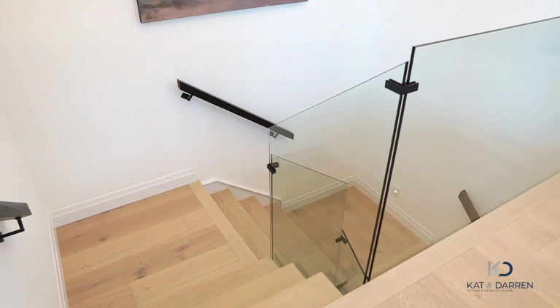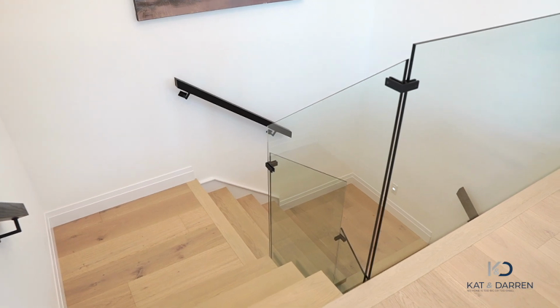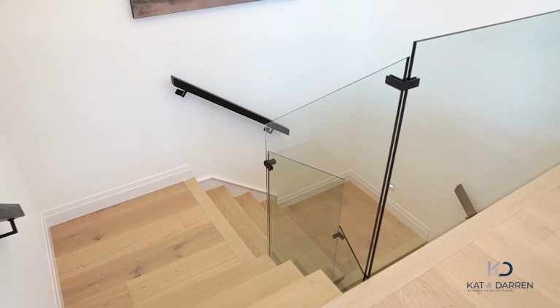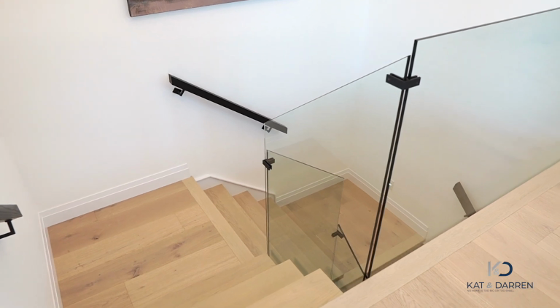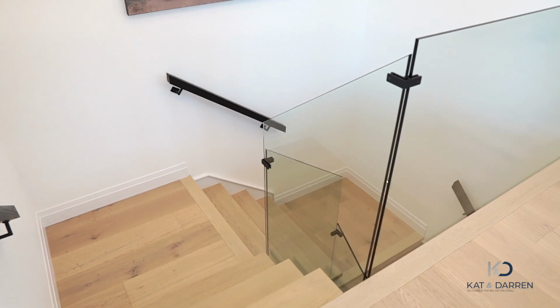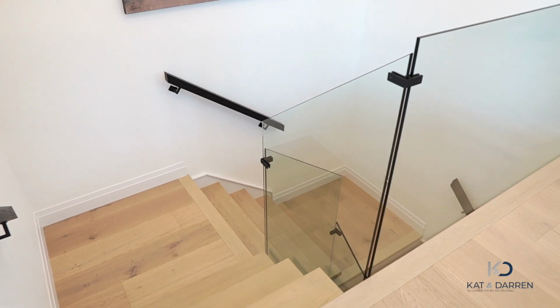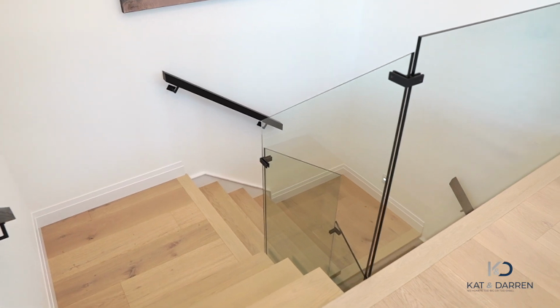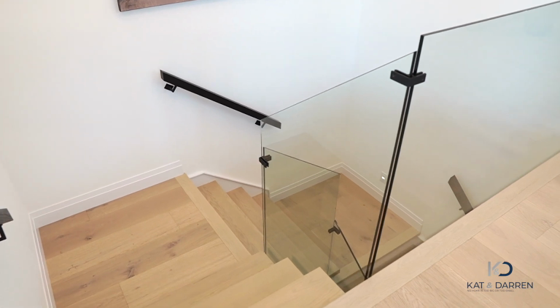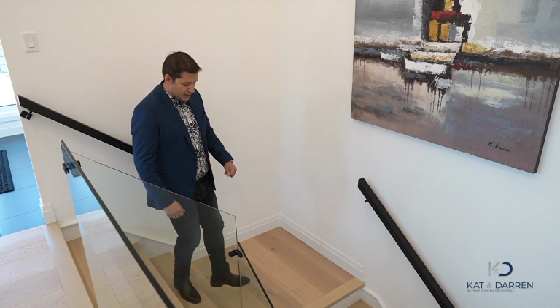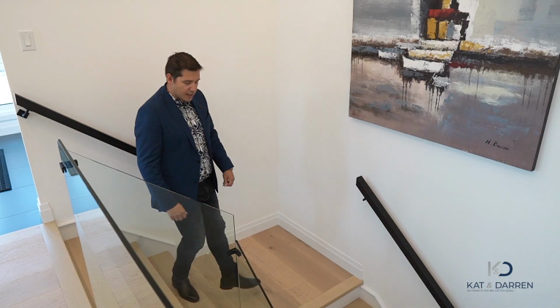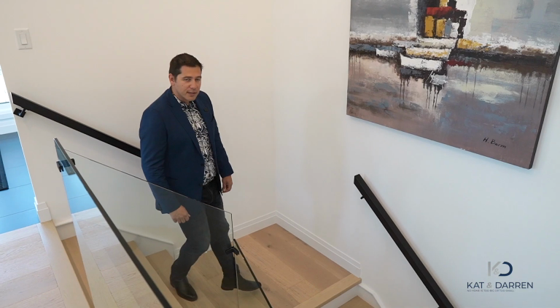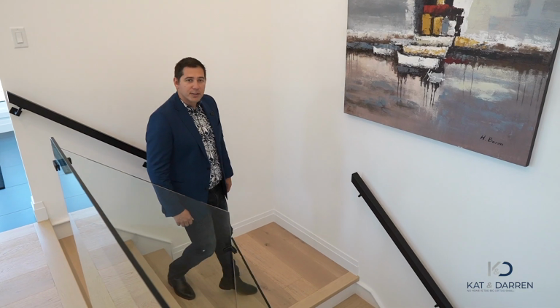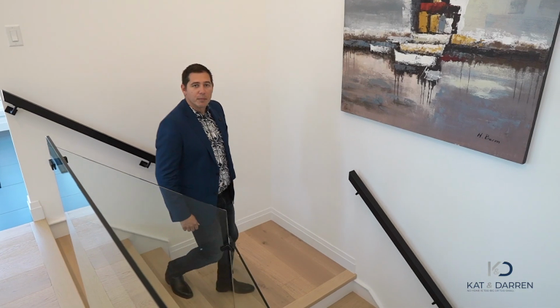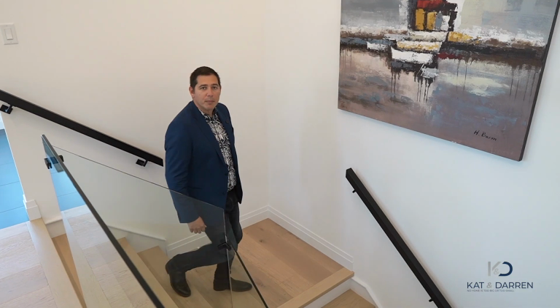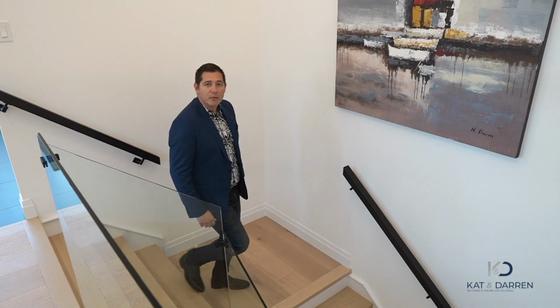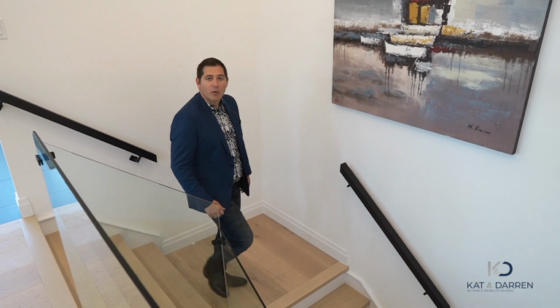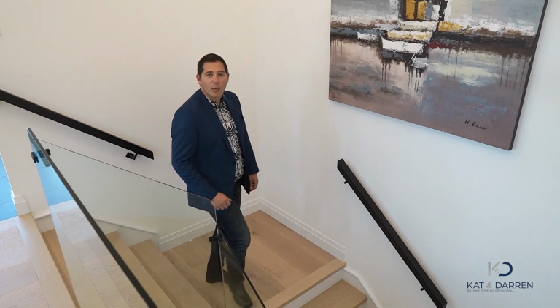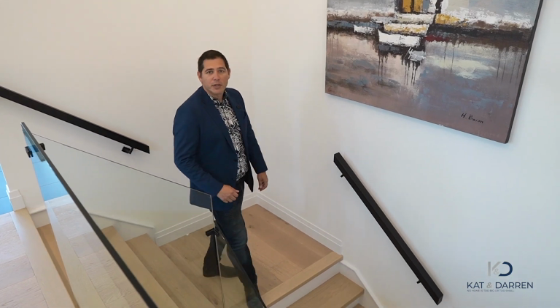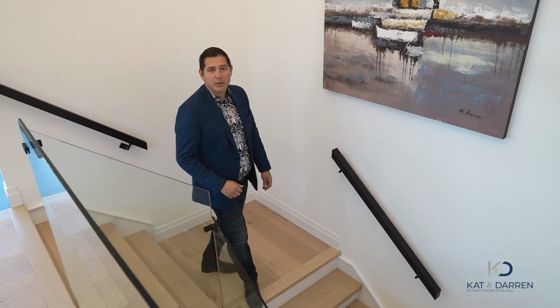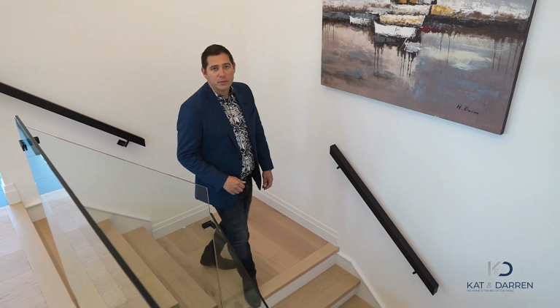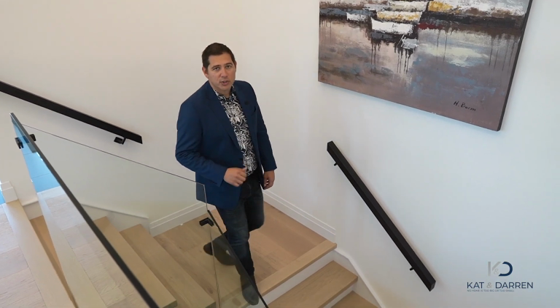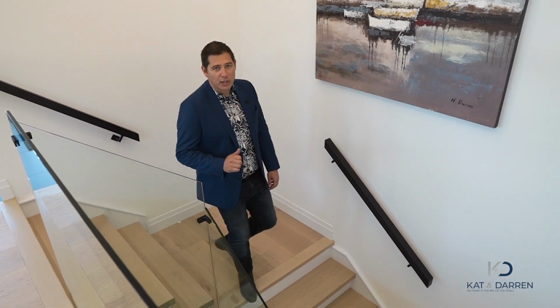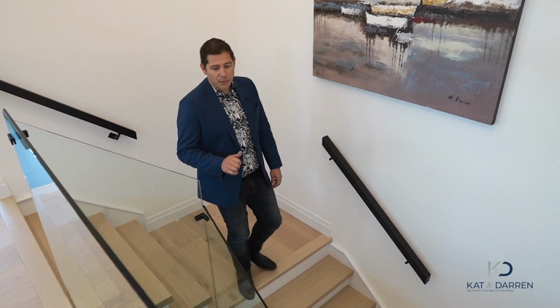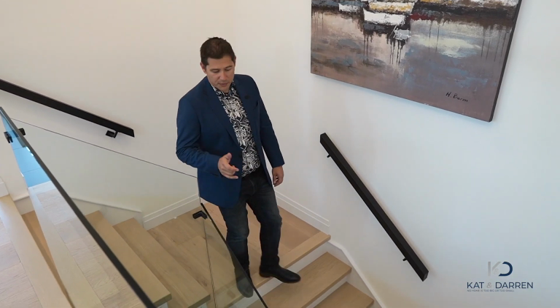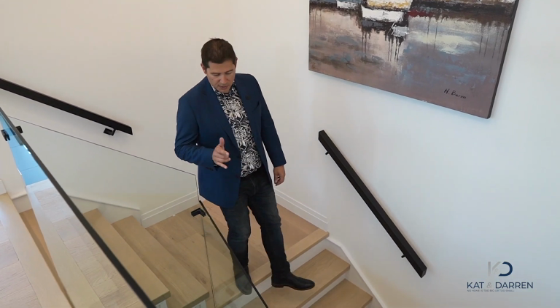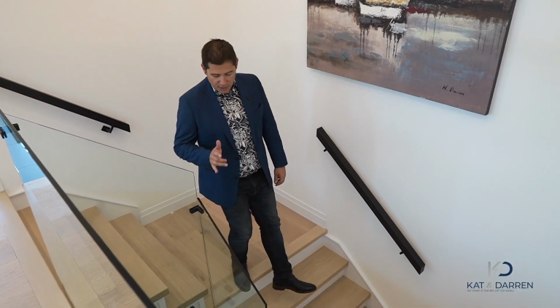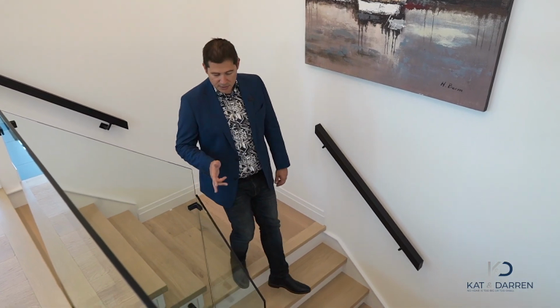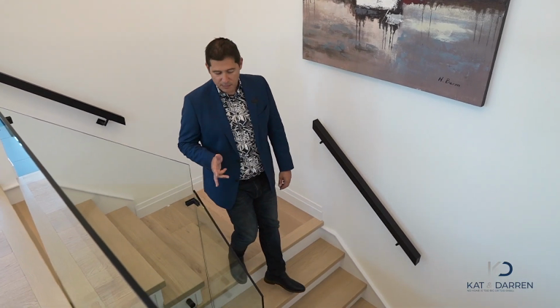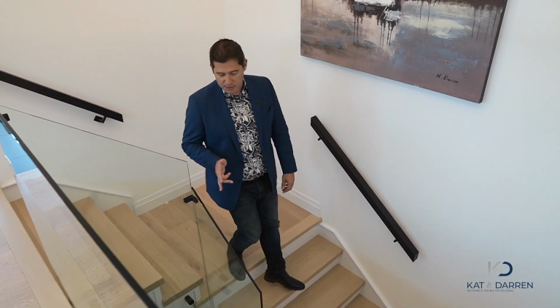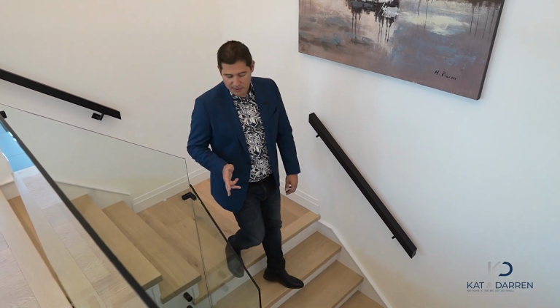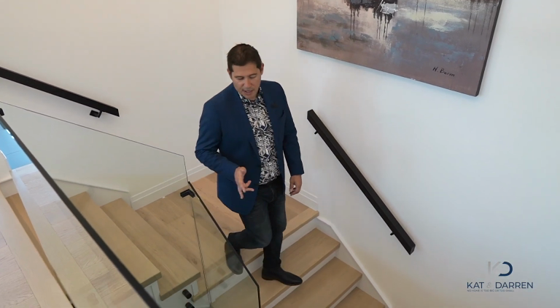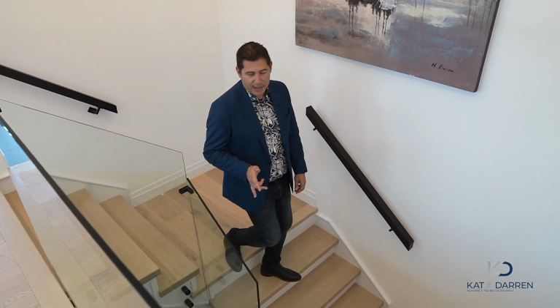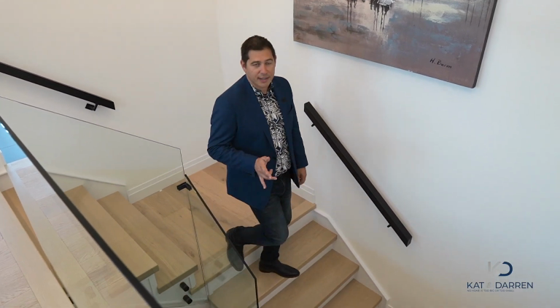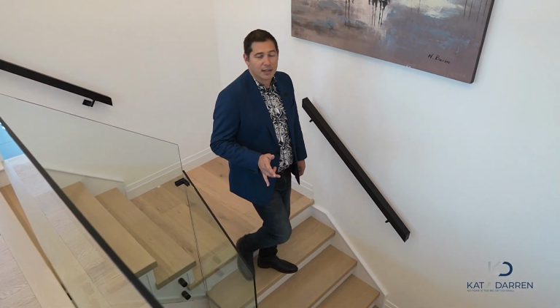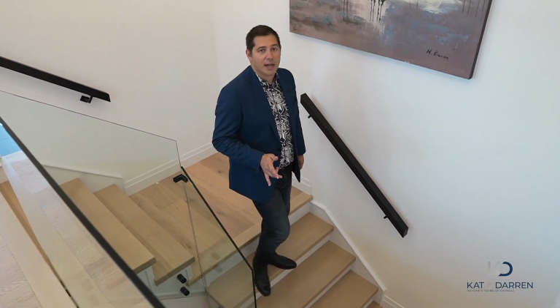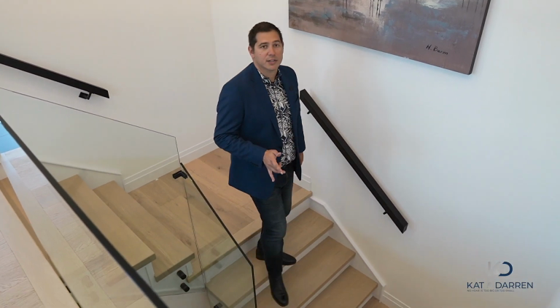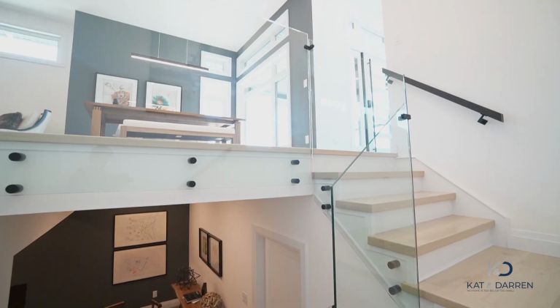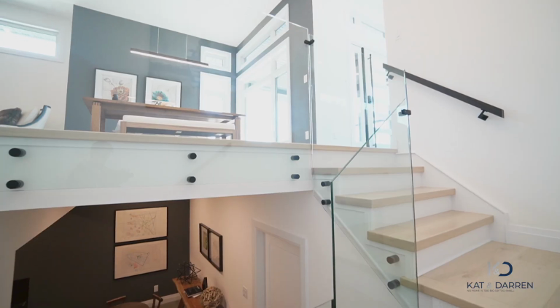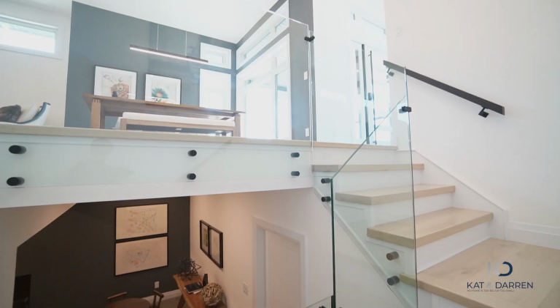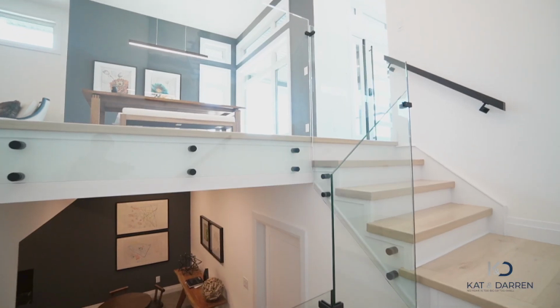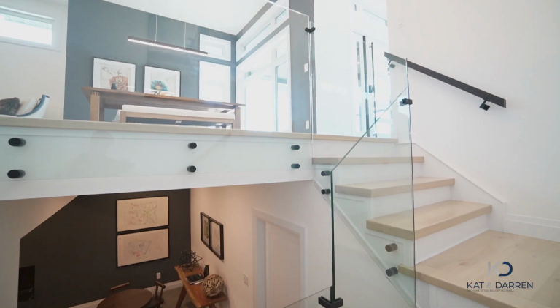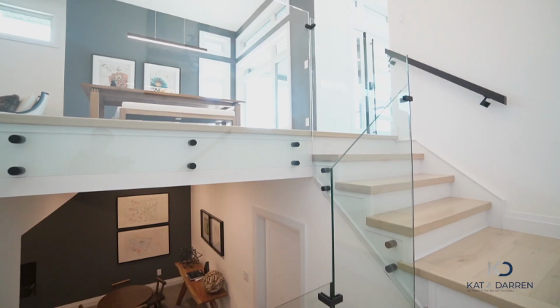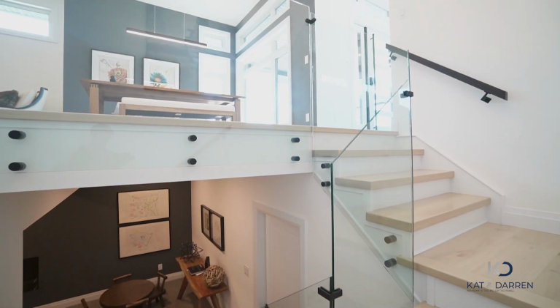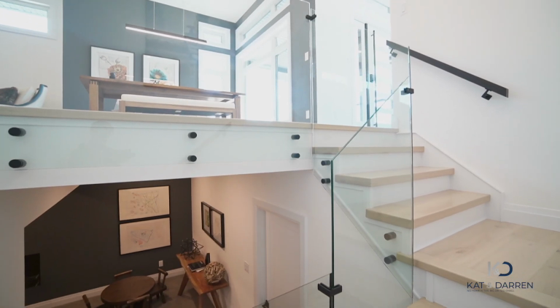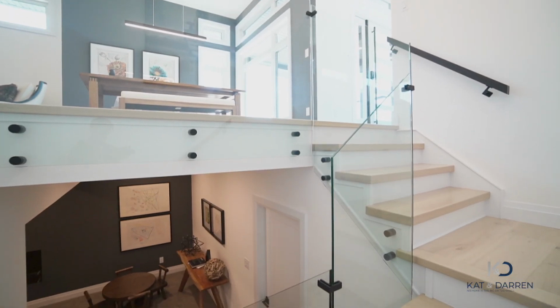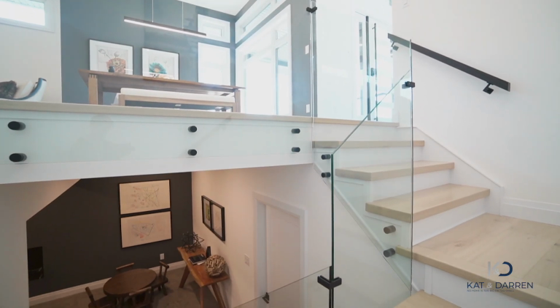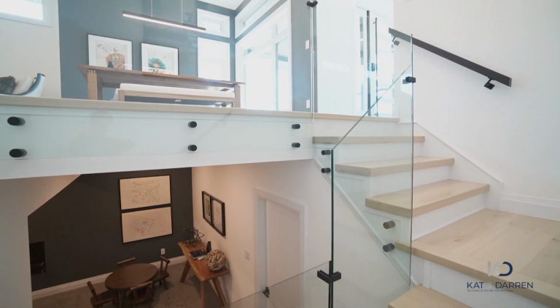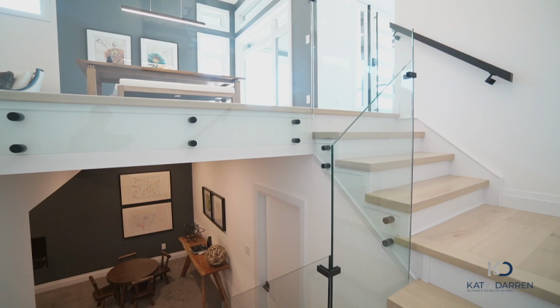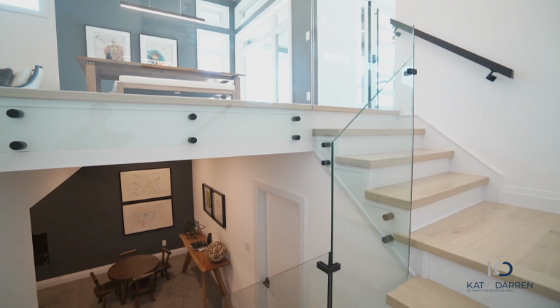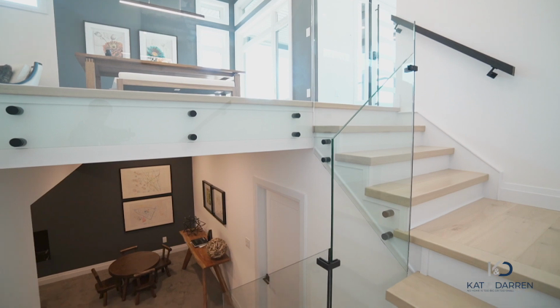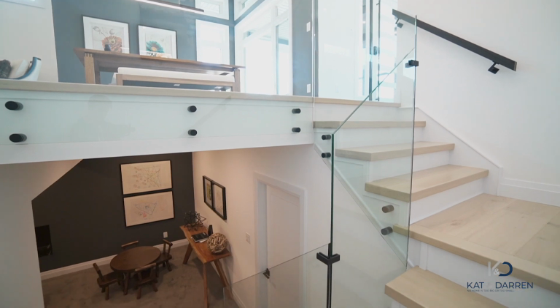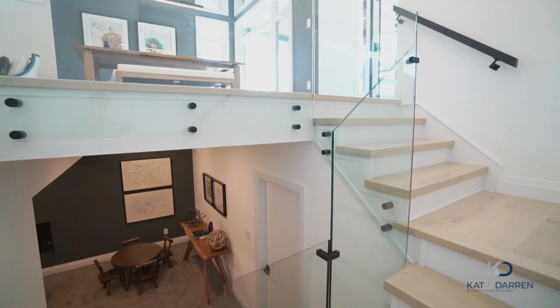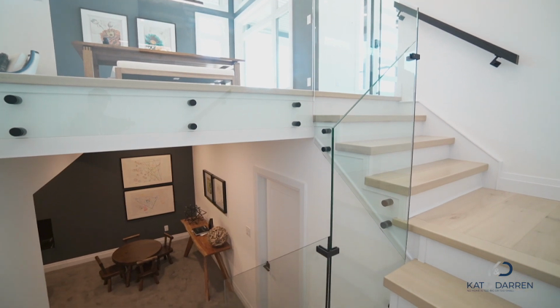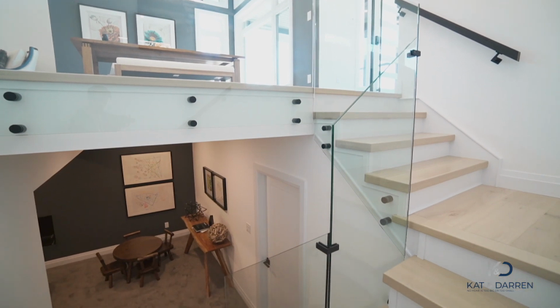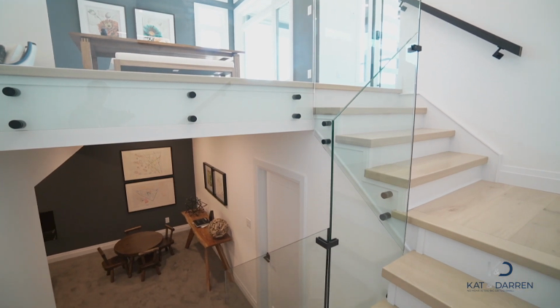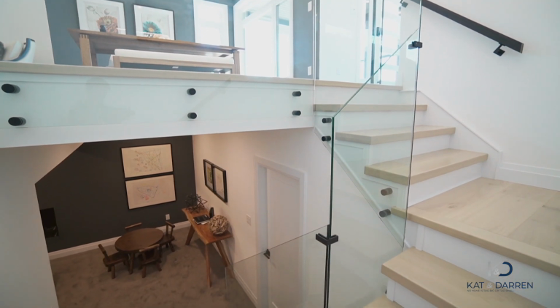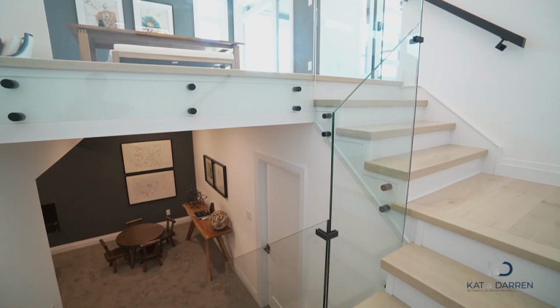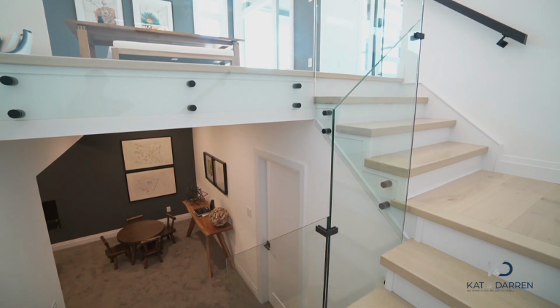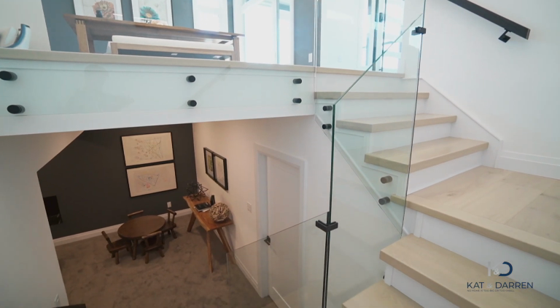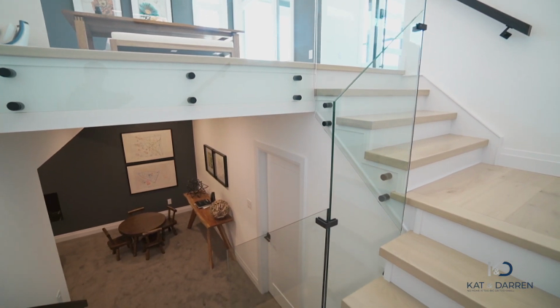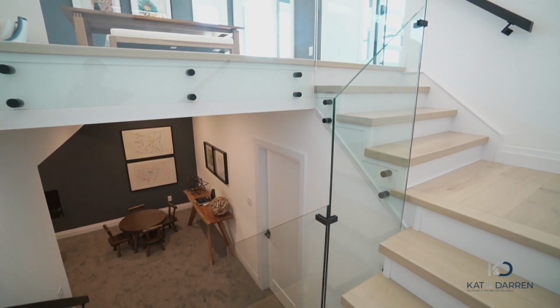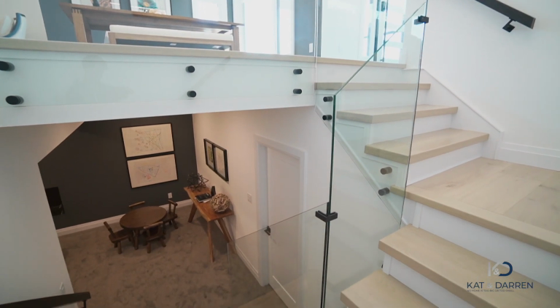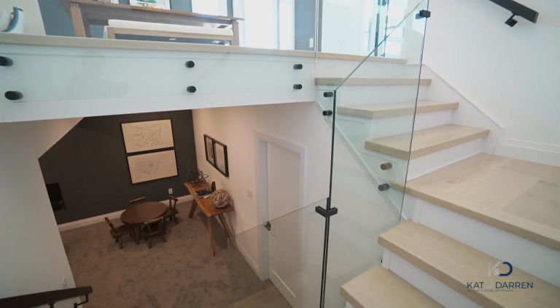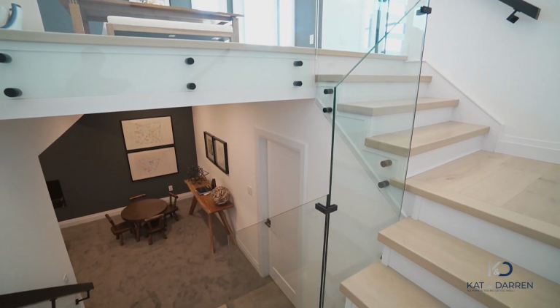Let's head downstairs — but before we do, check out this custom-designed glass railing and these oversized white oak treads.